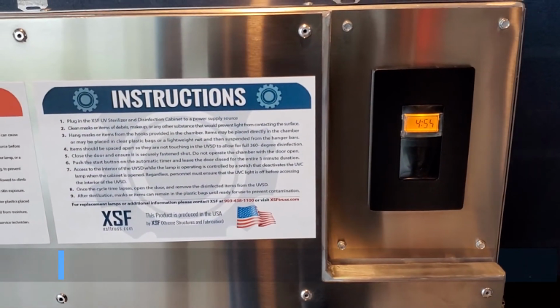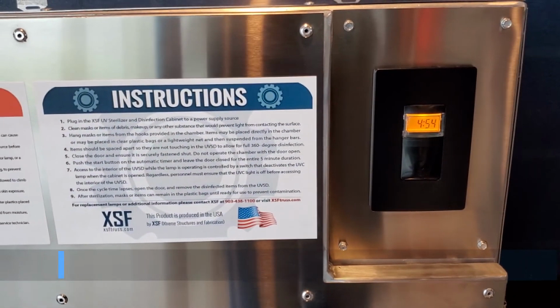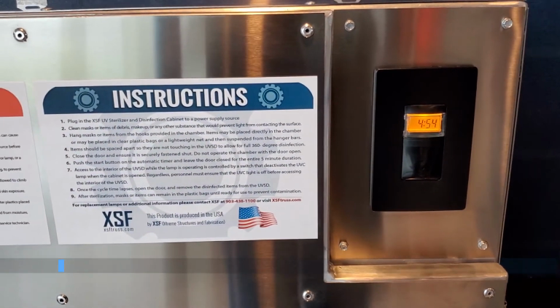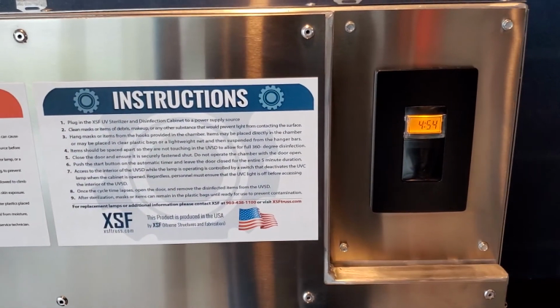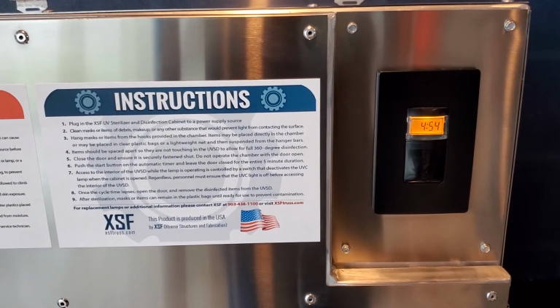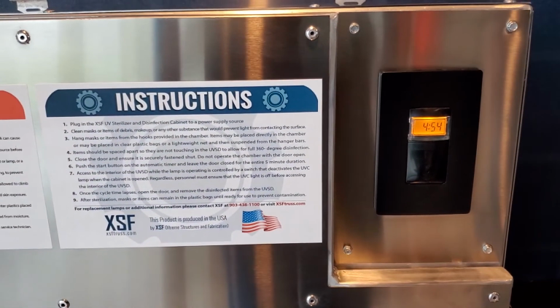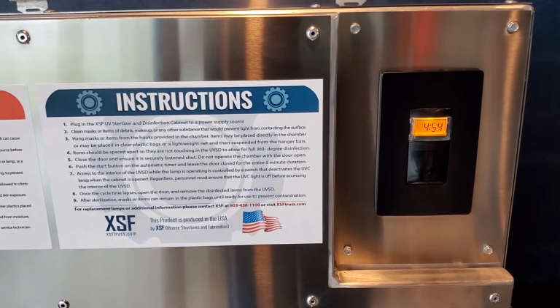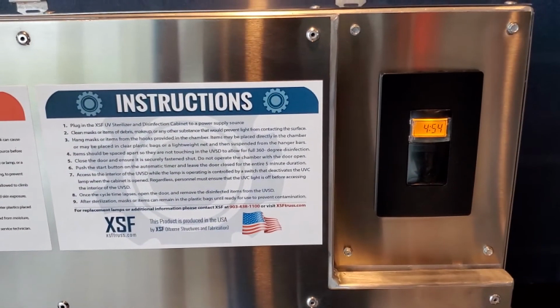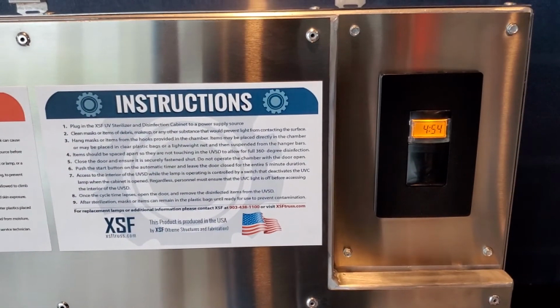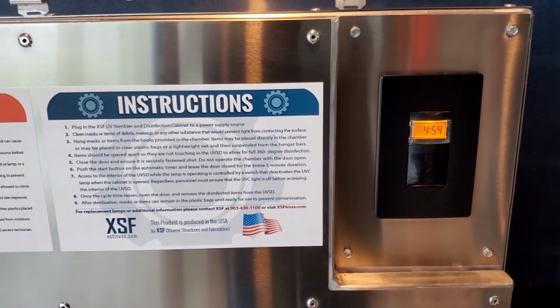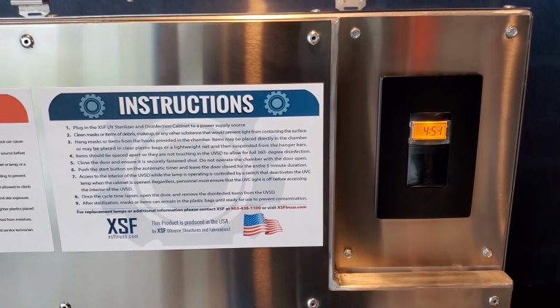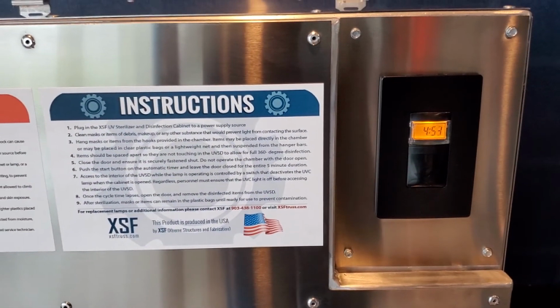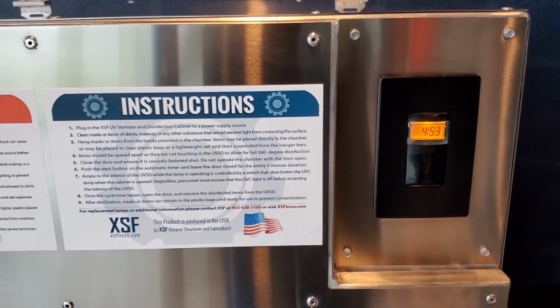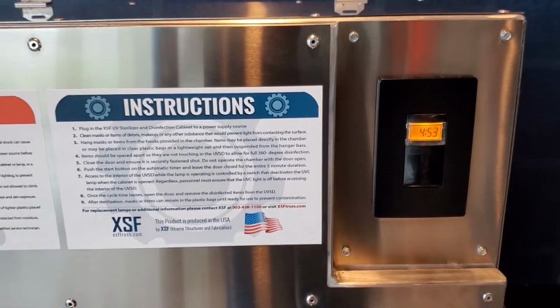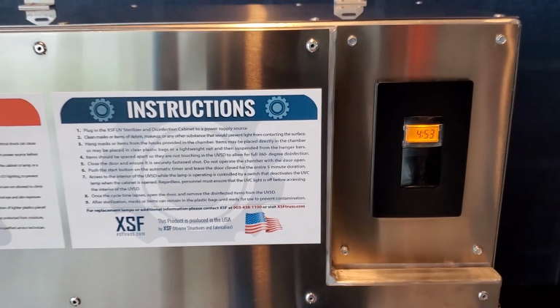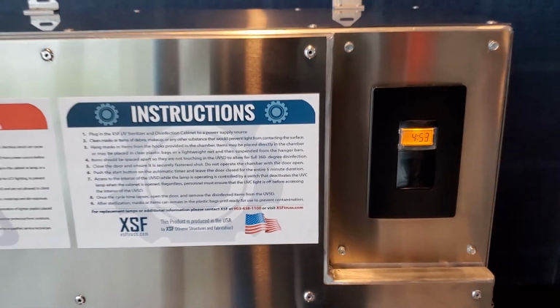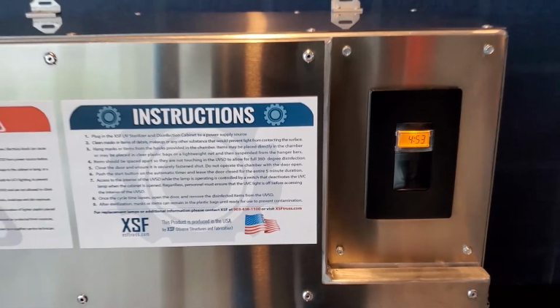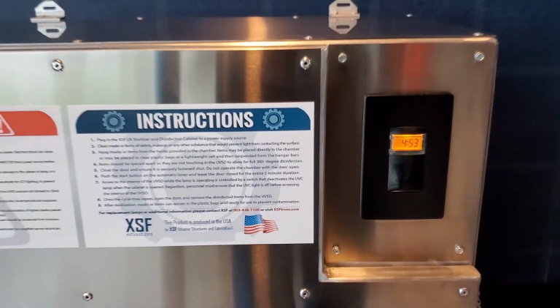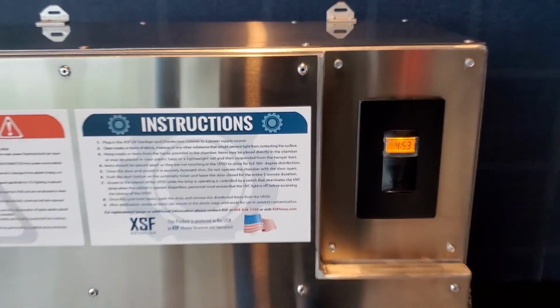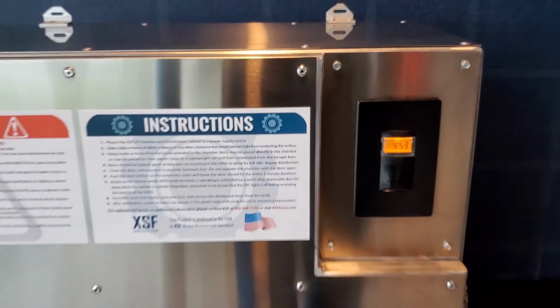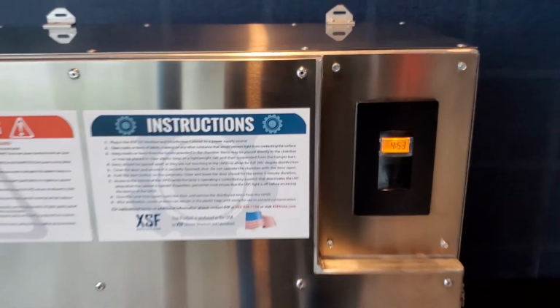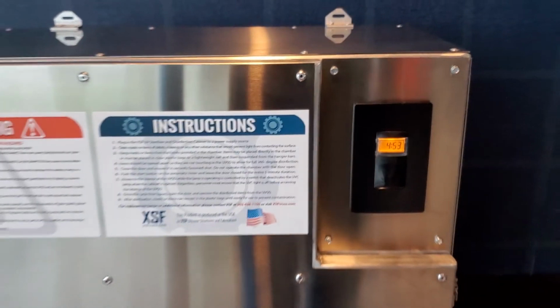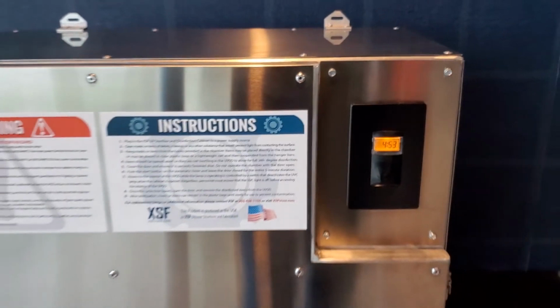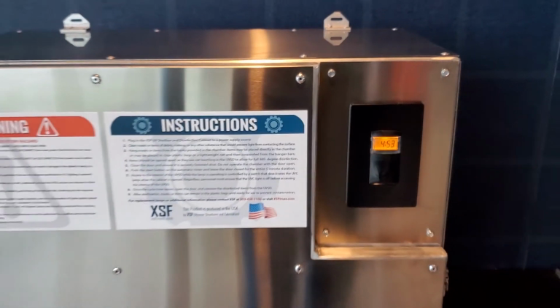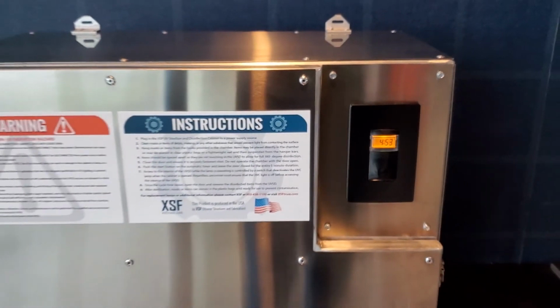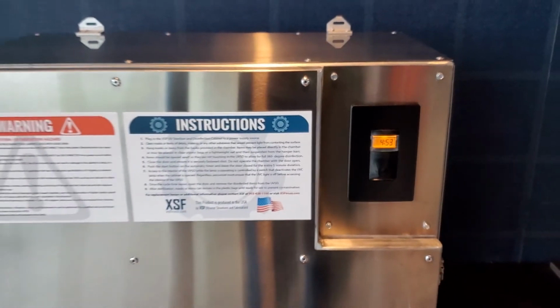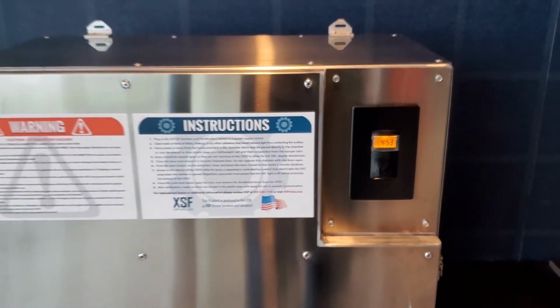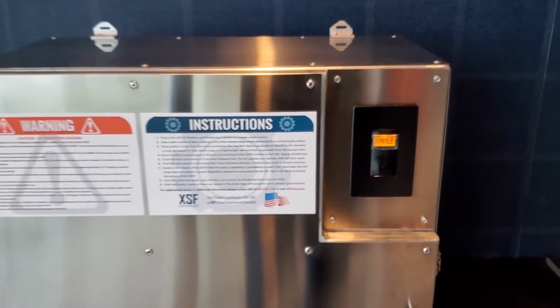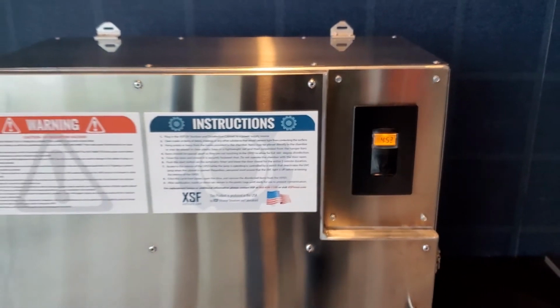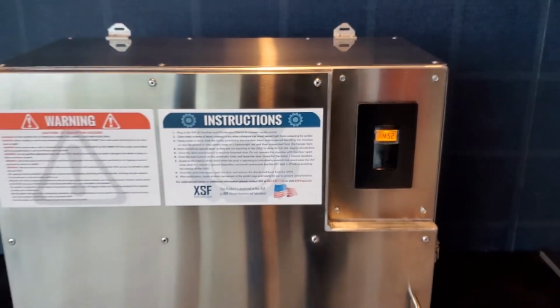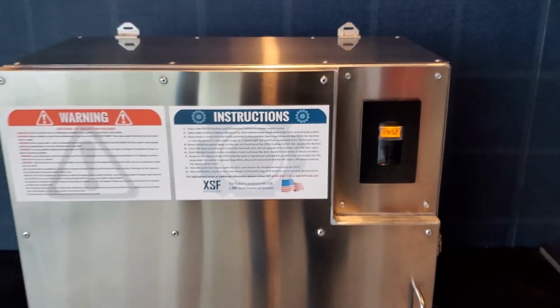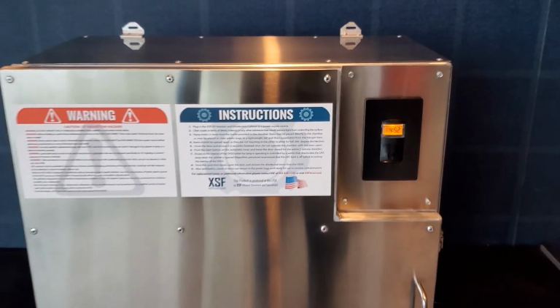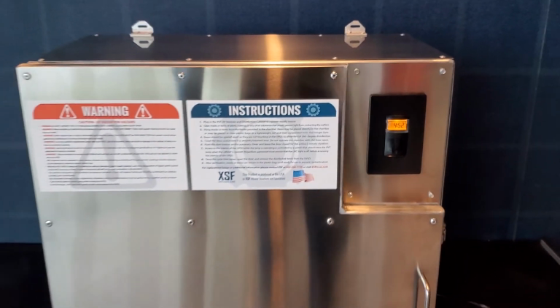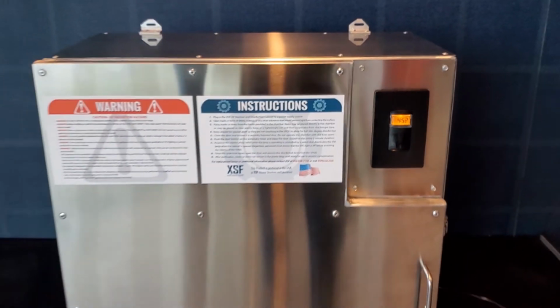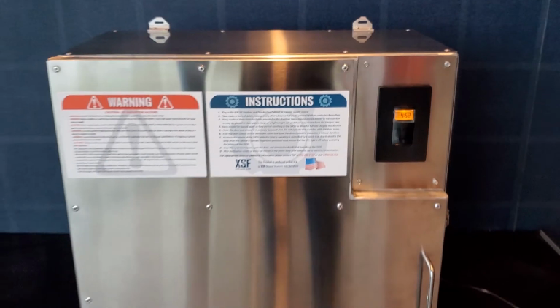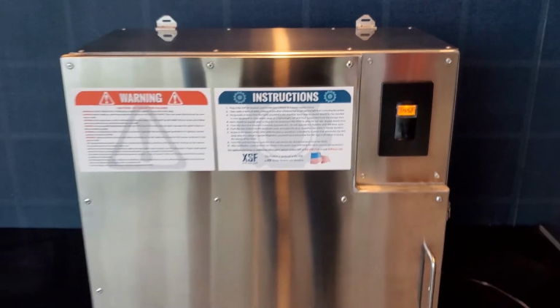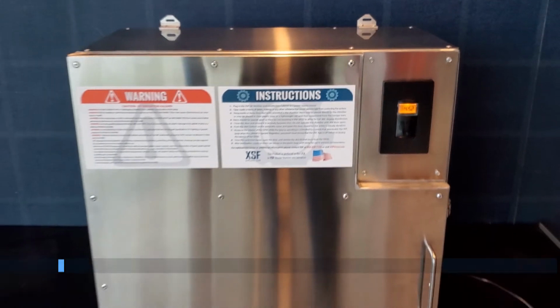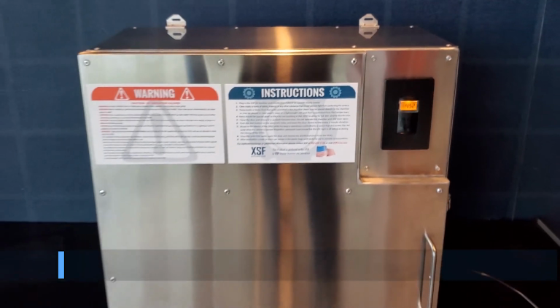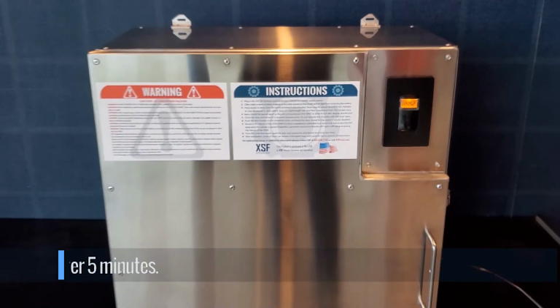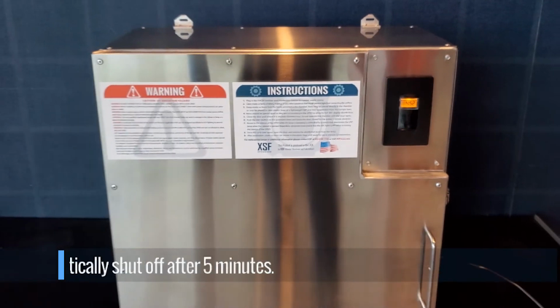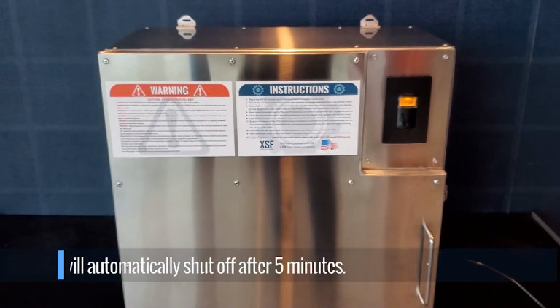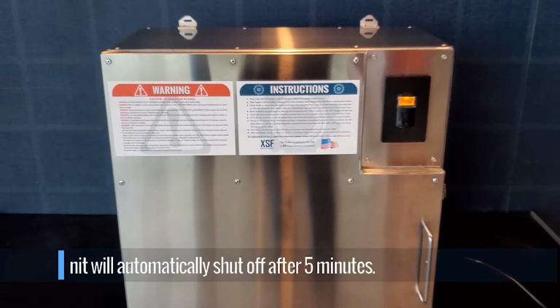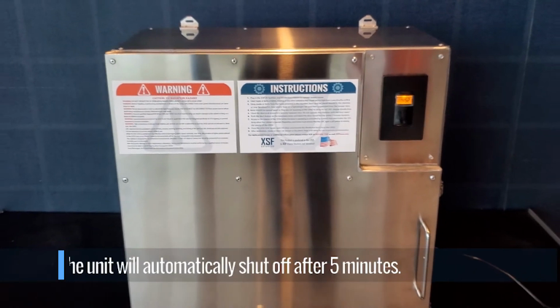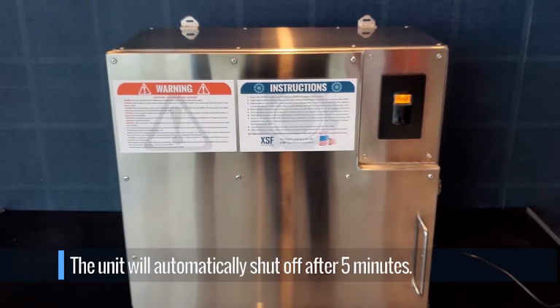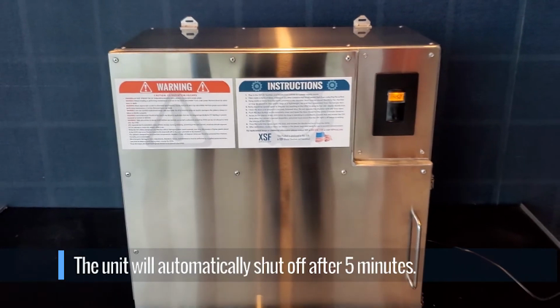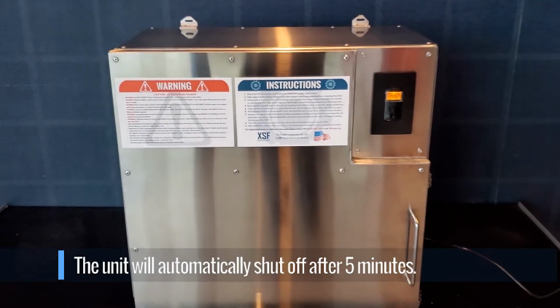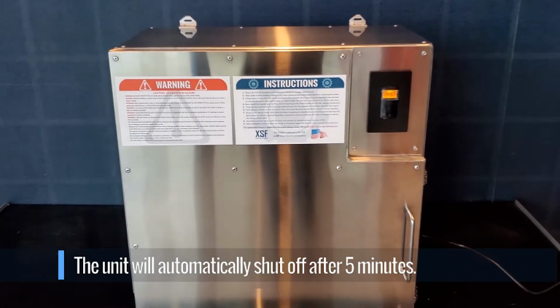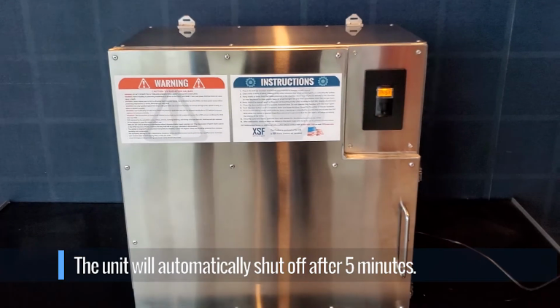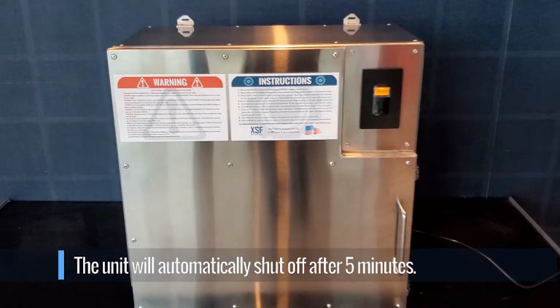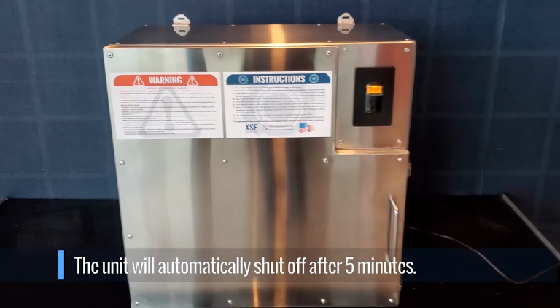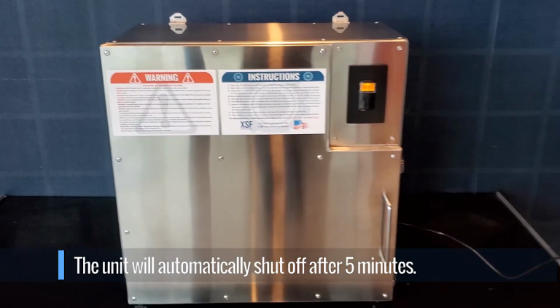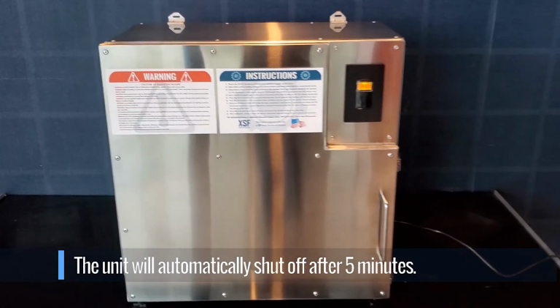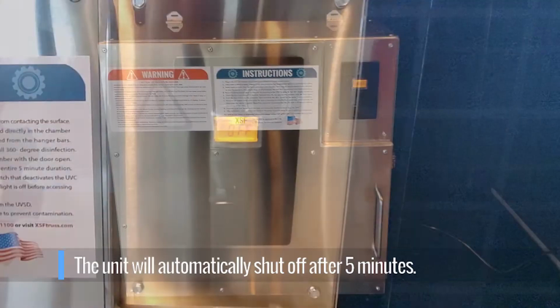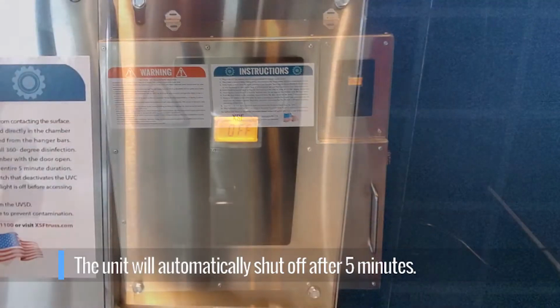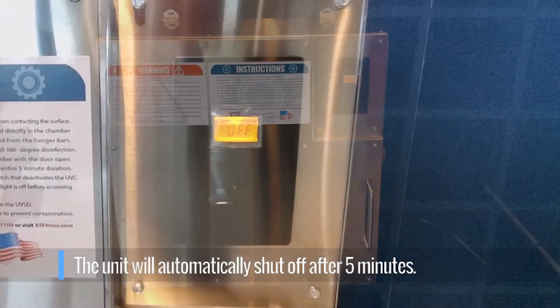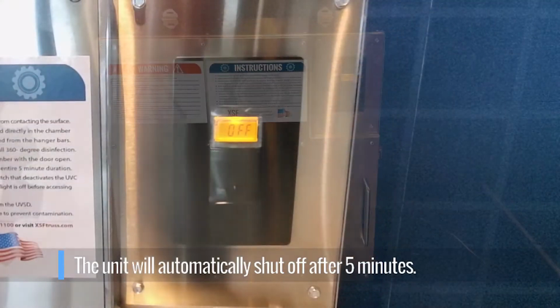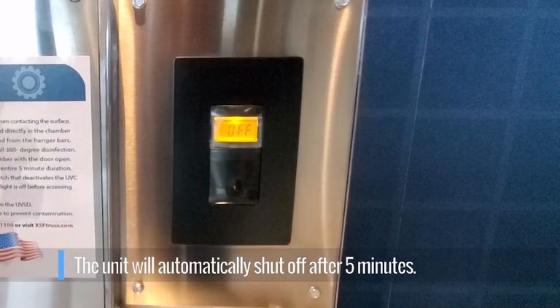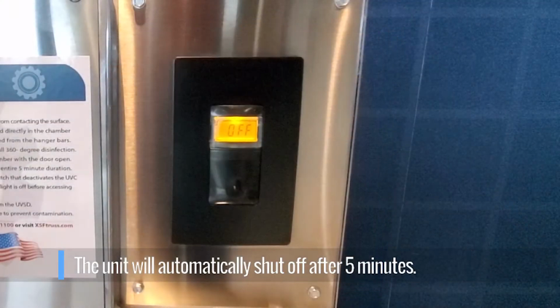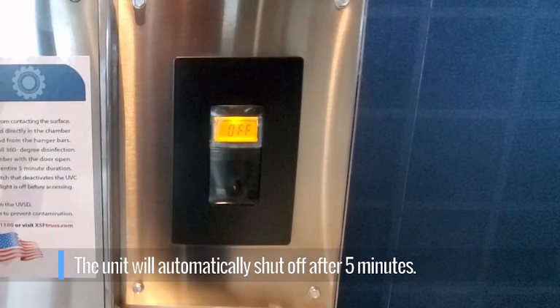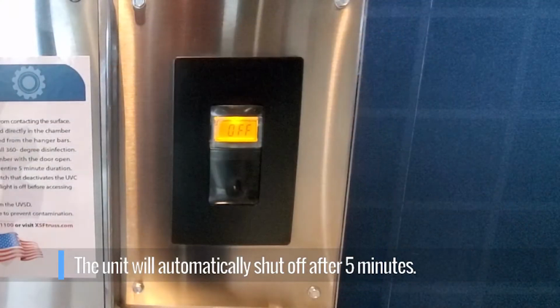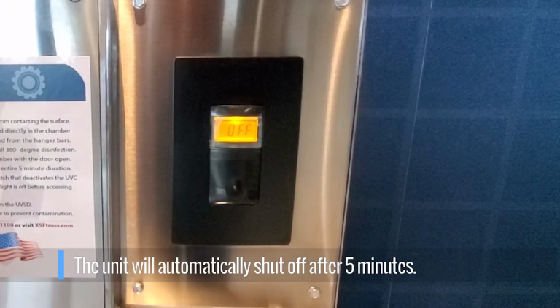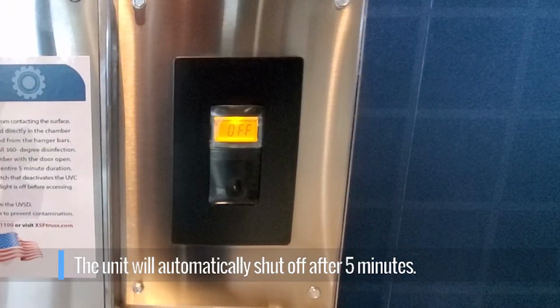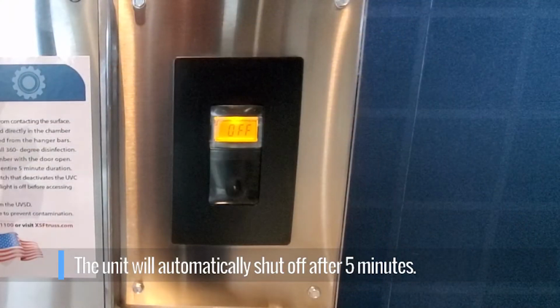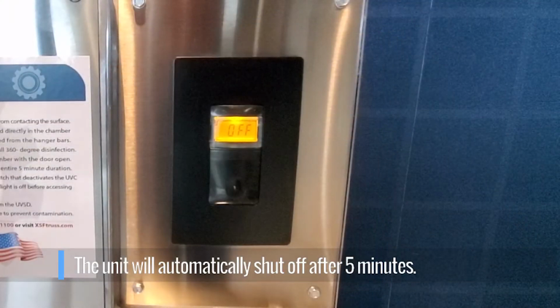After 5 minutes, once the timer reaches zero, the UVSD unit will automatically shut off.